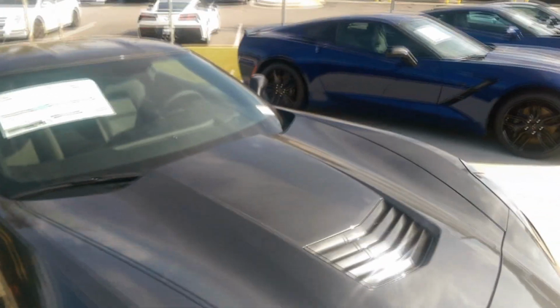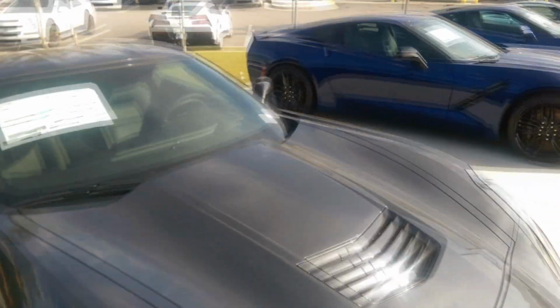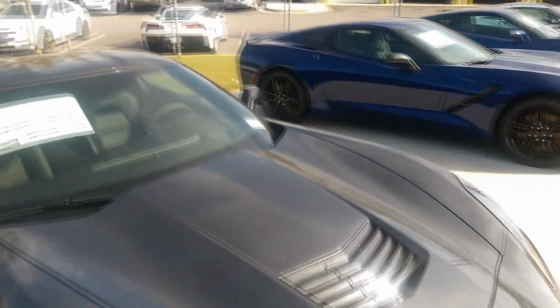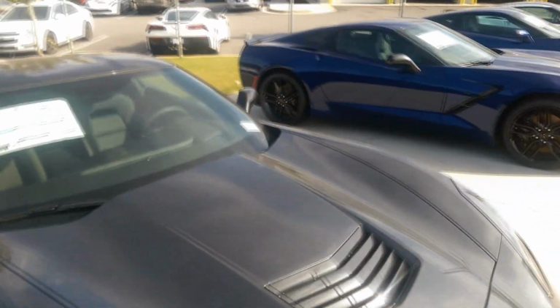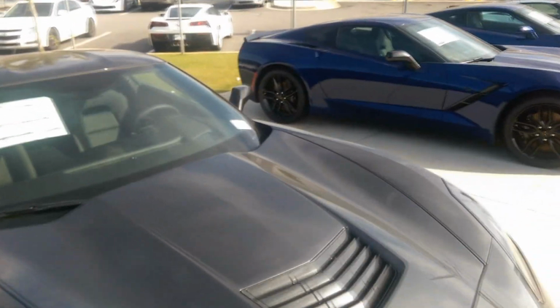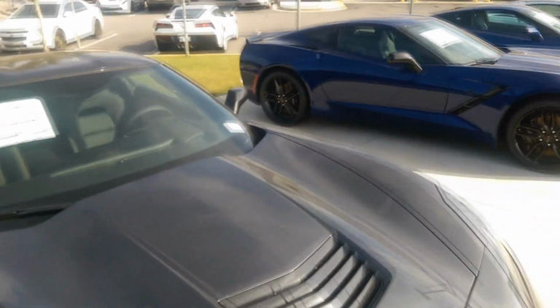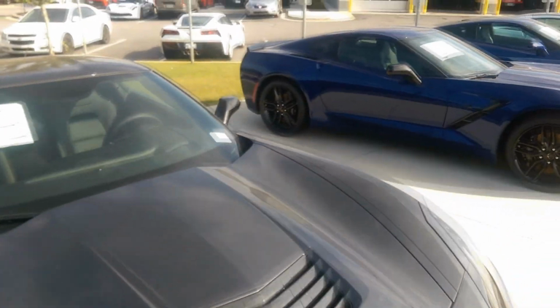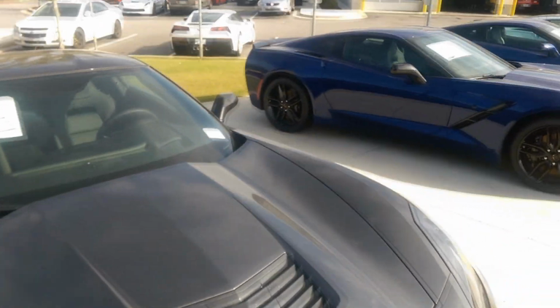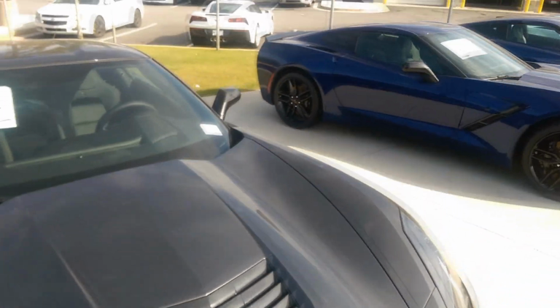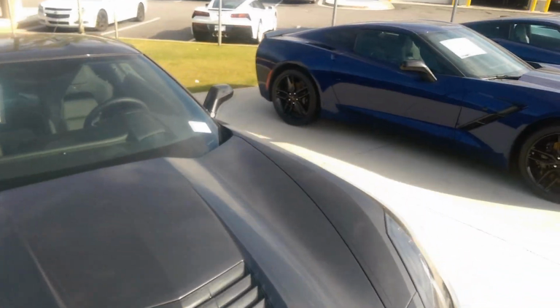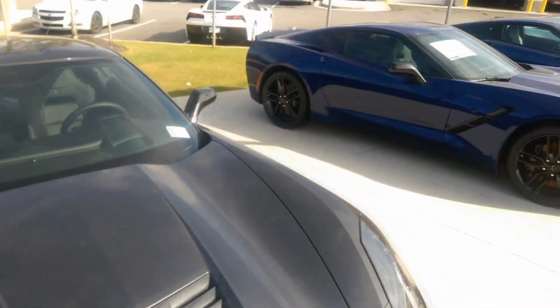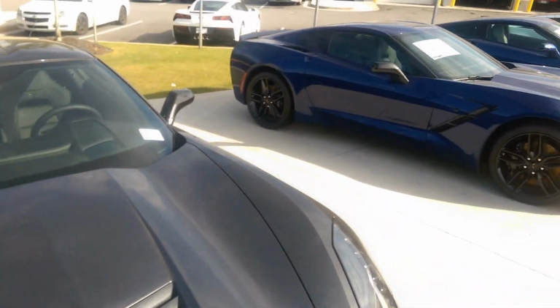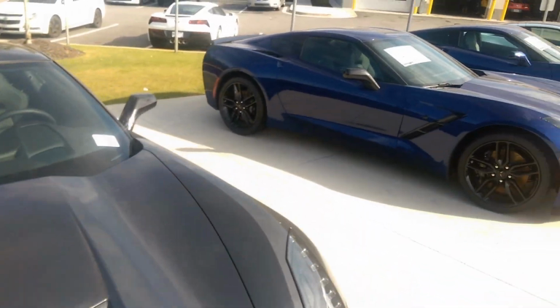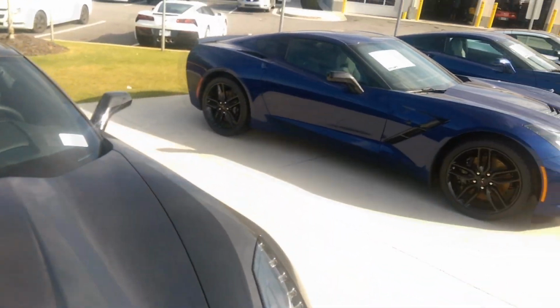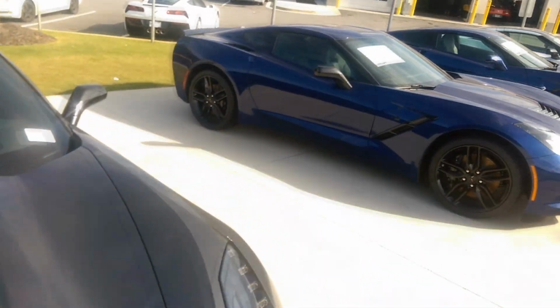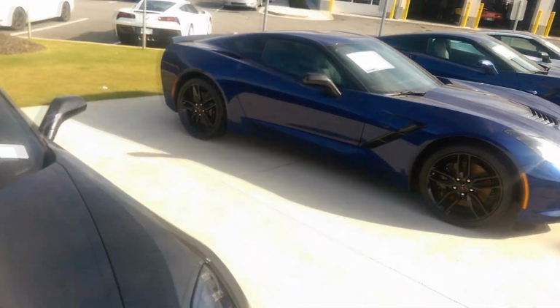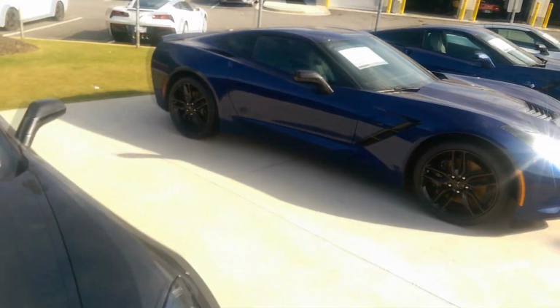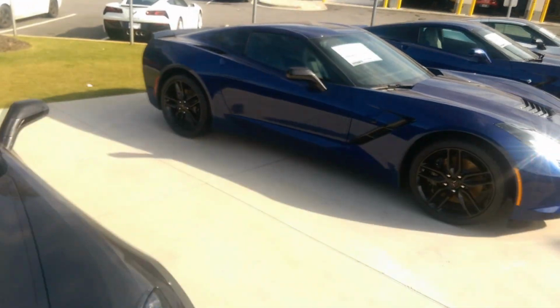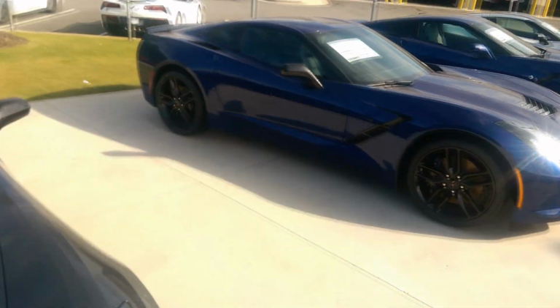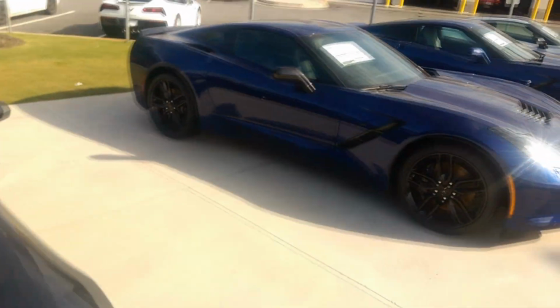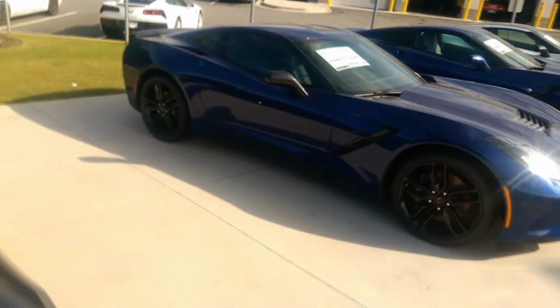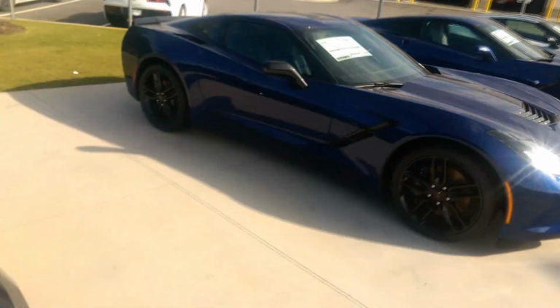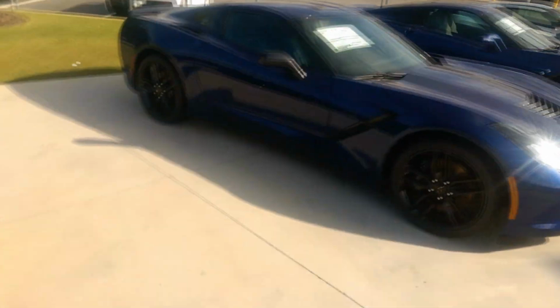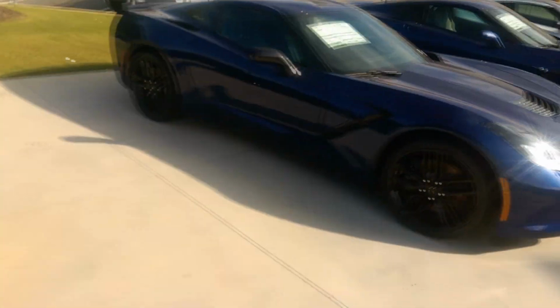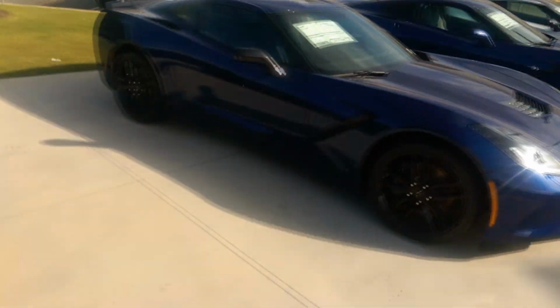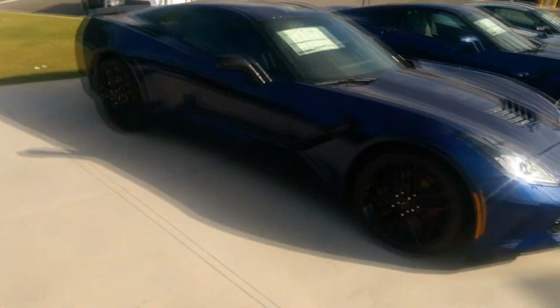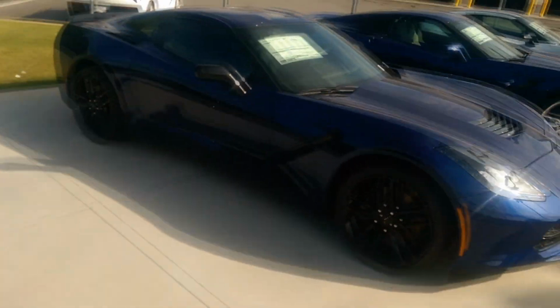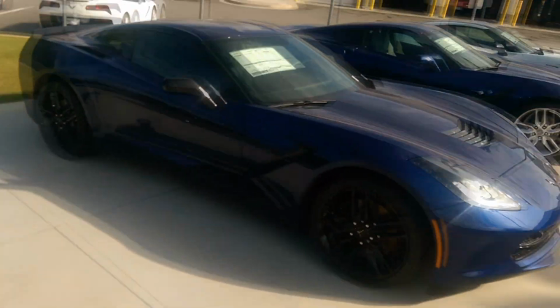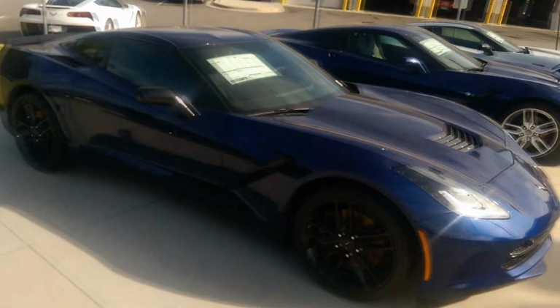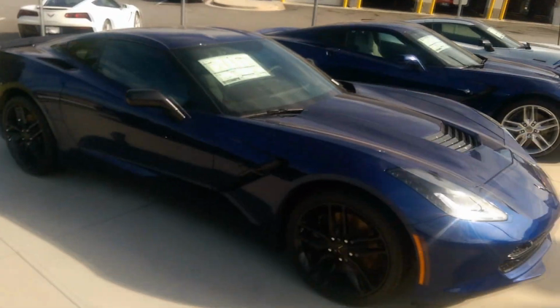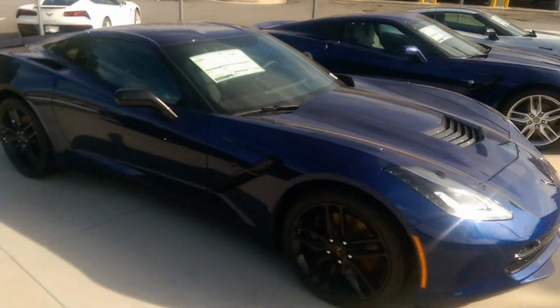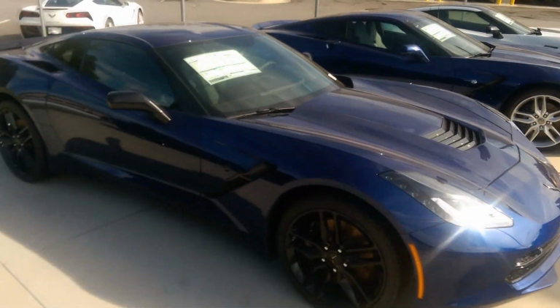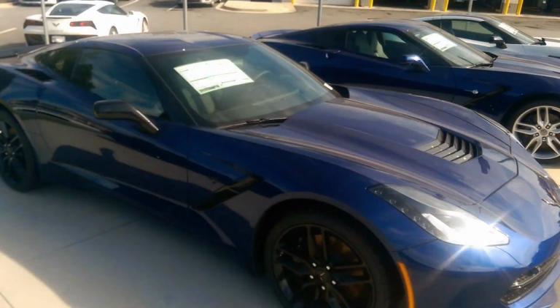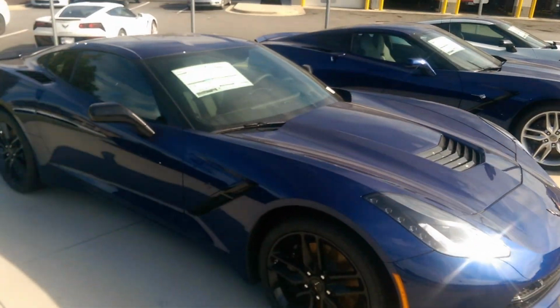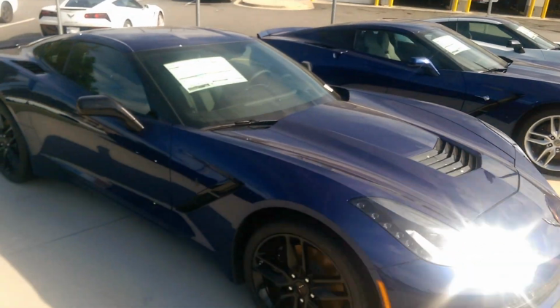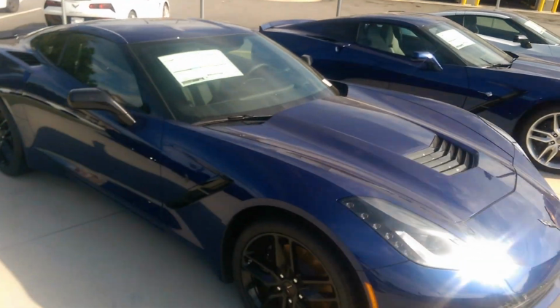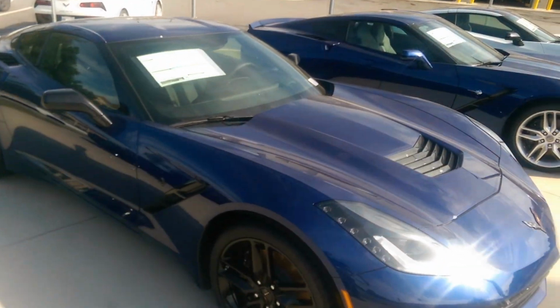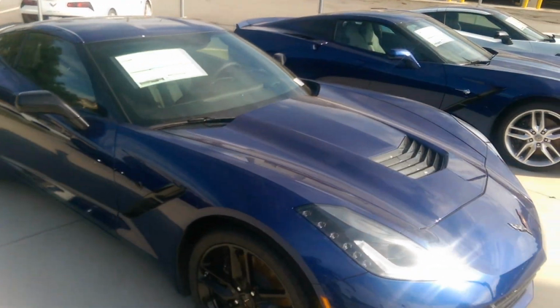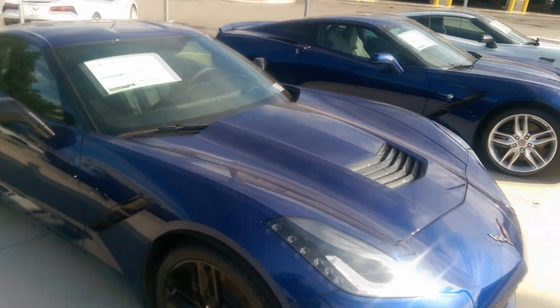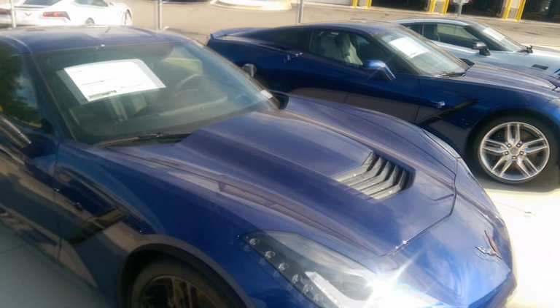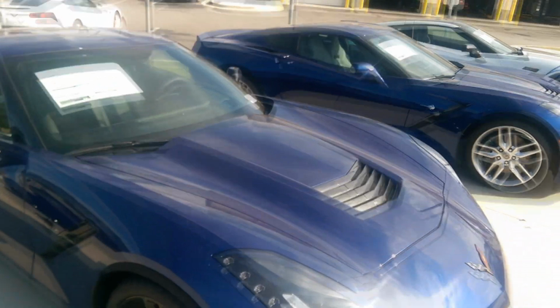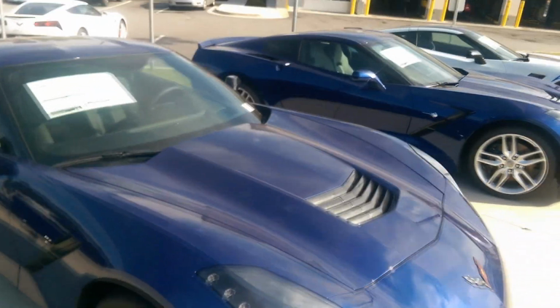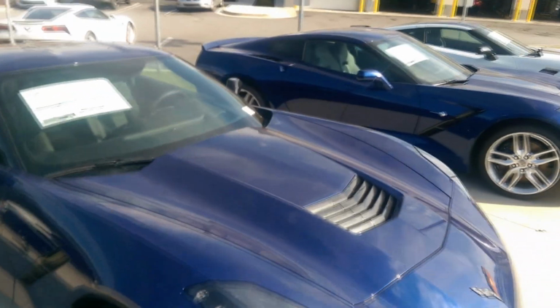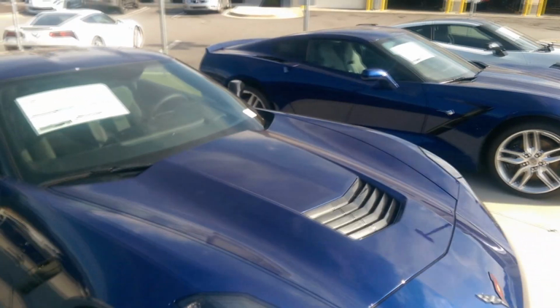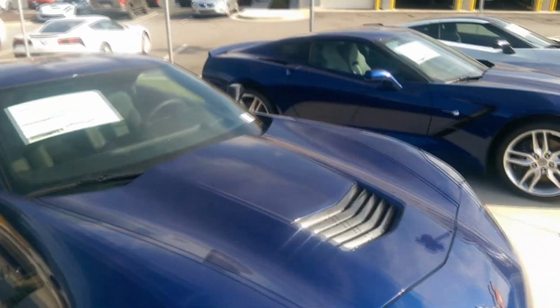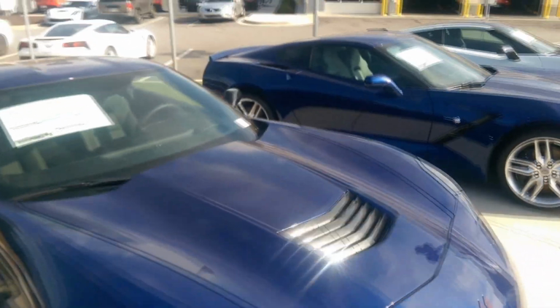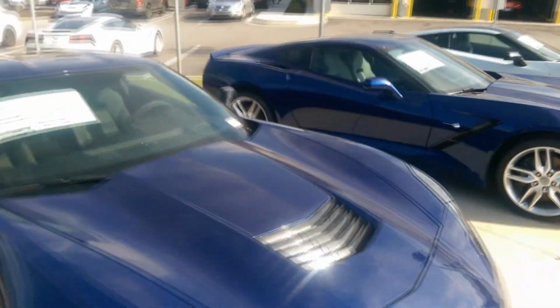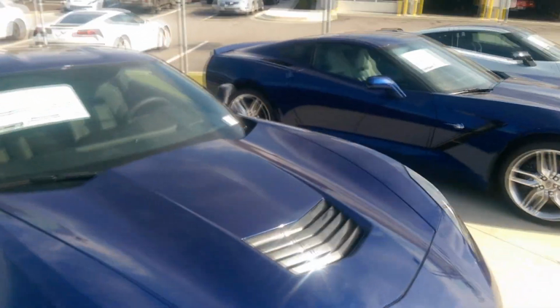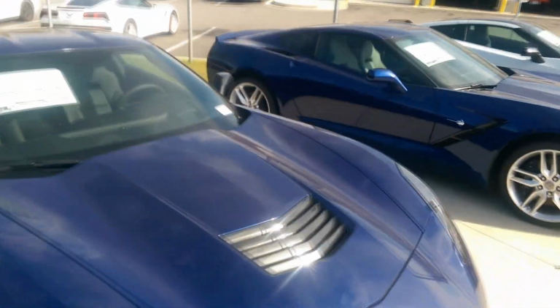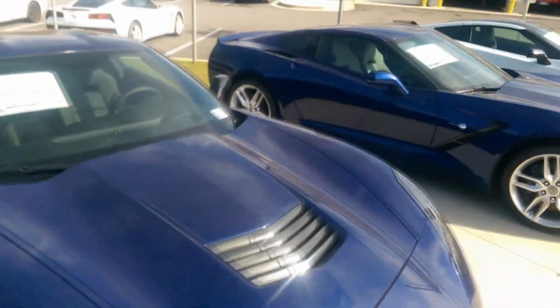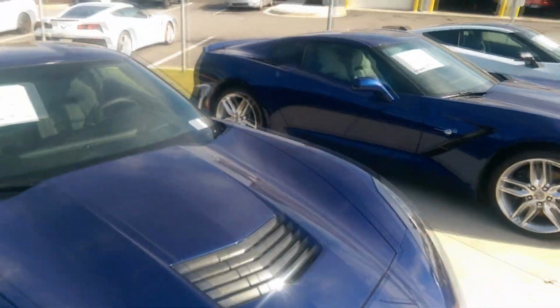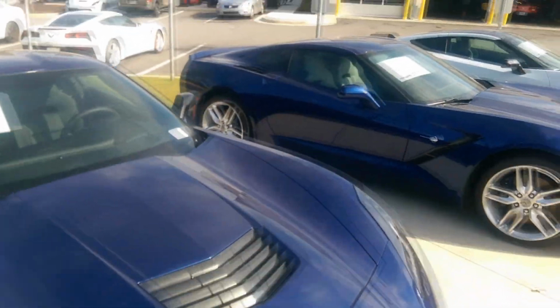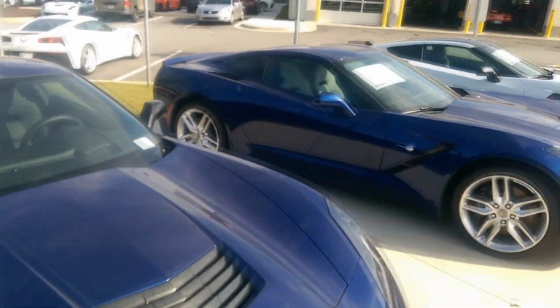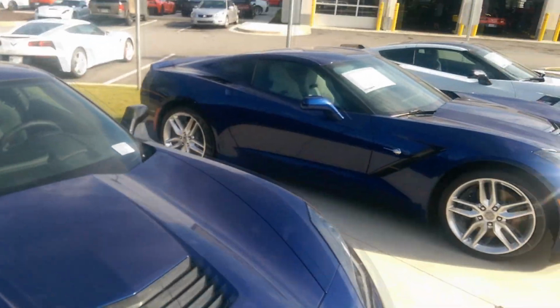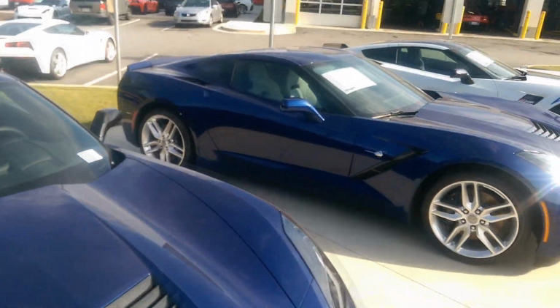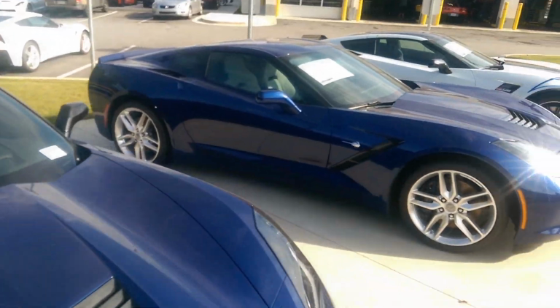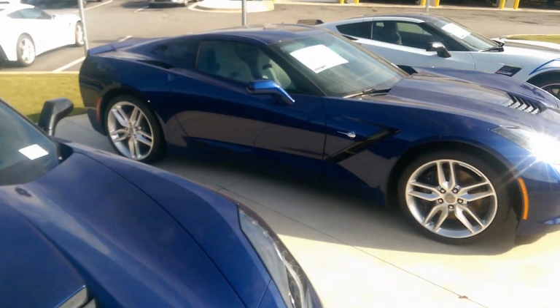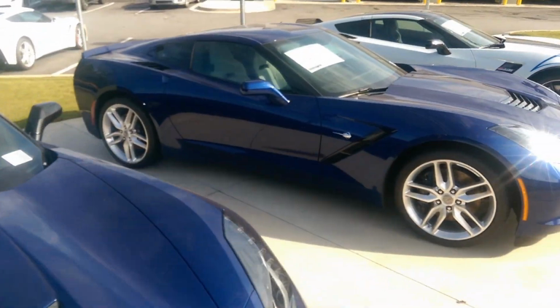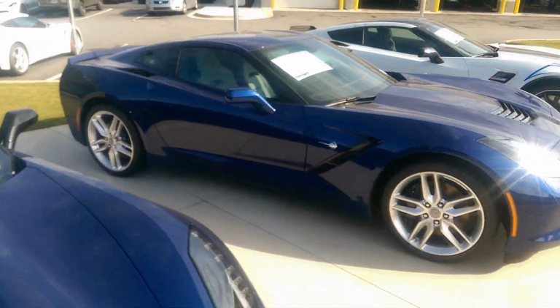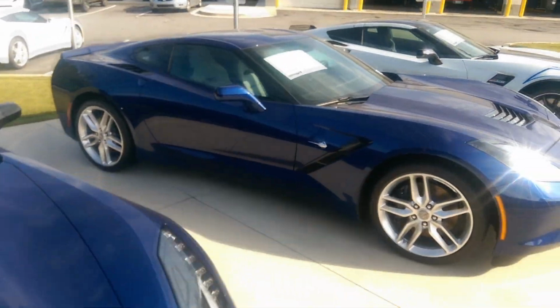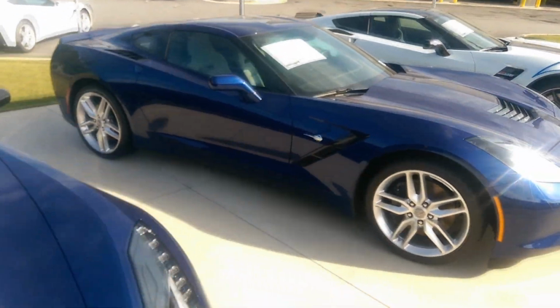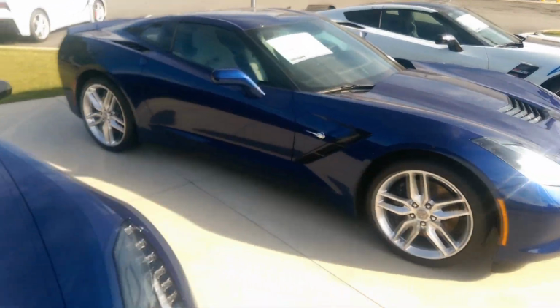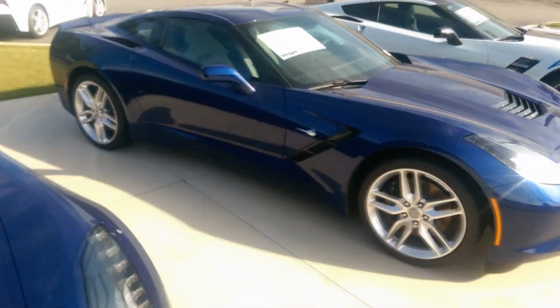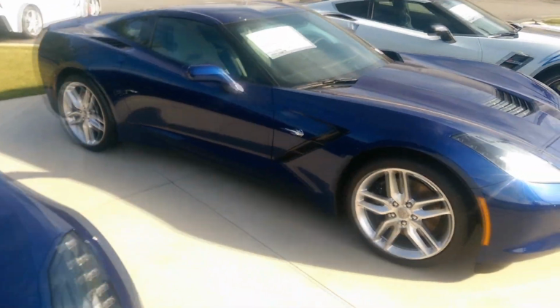So while they're getting the oil changed, I'm gonna check out these Corvettes right here.